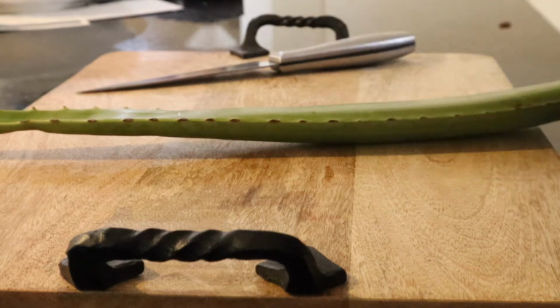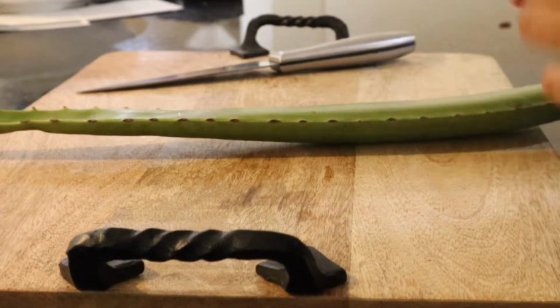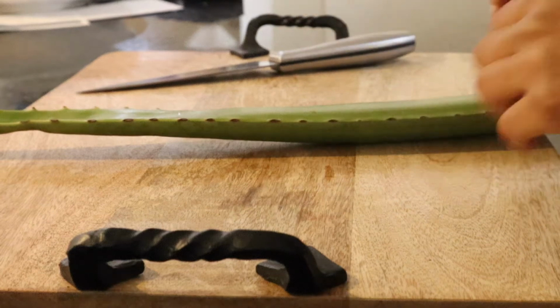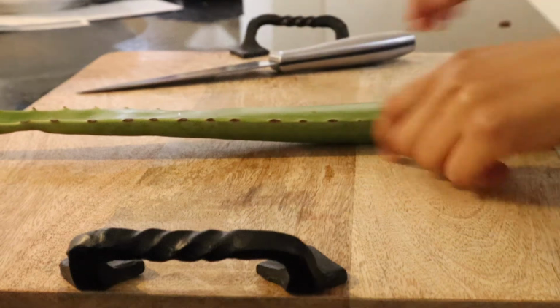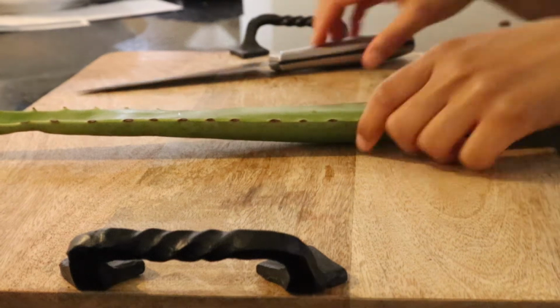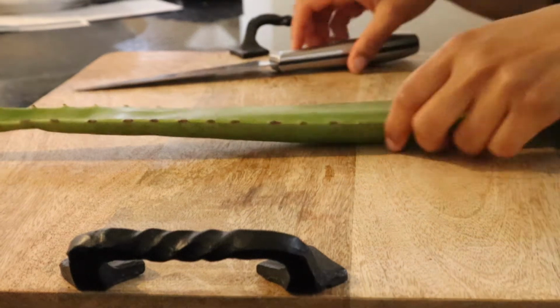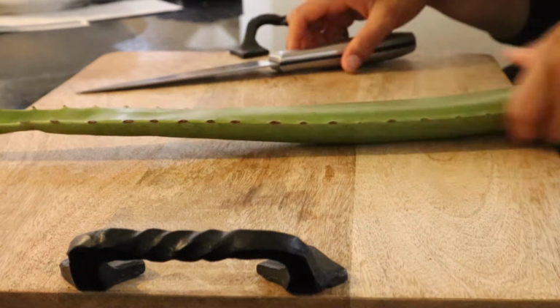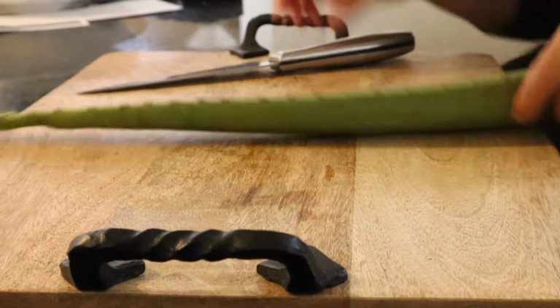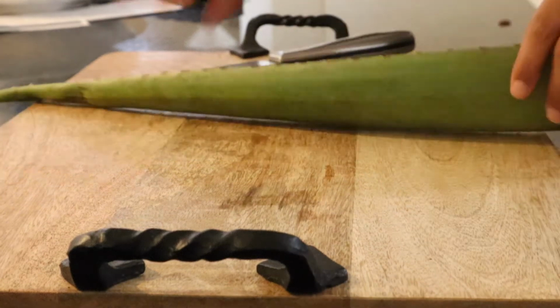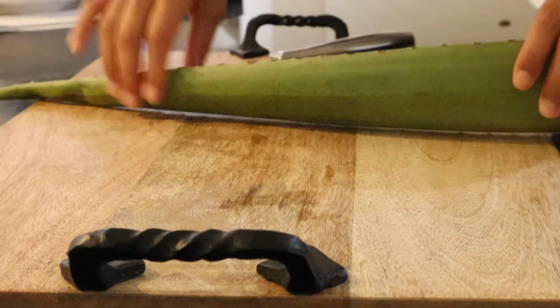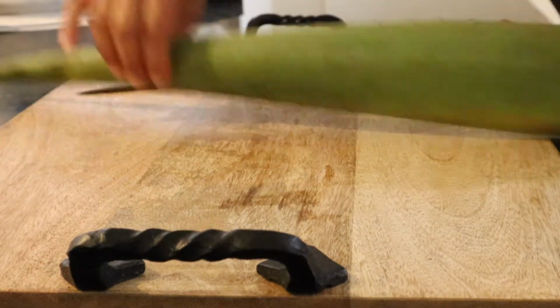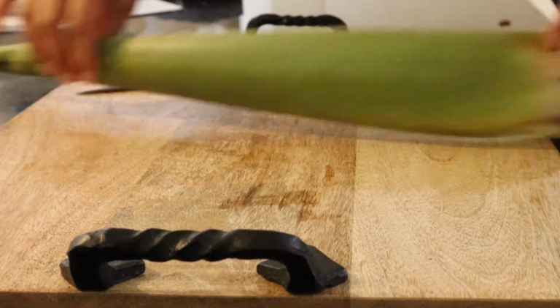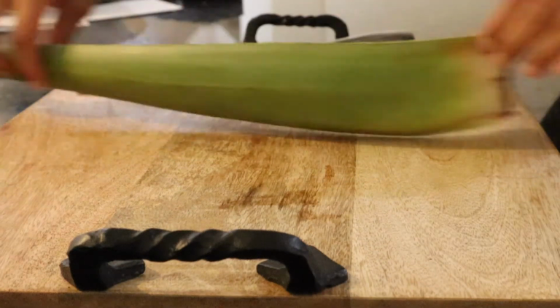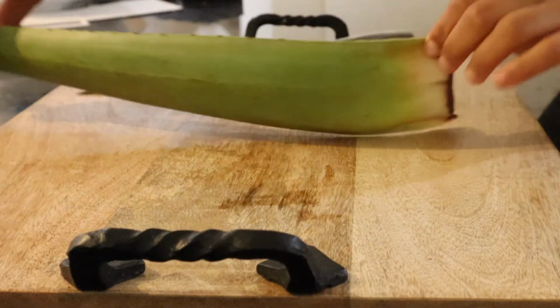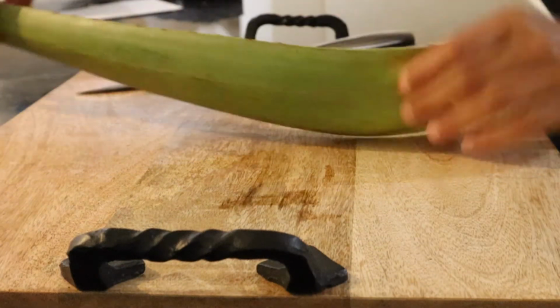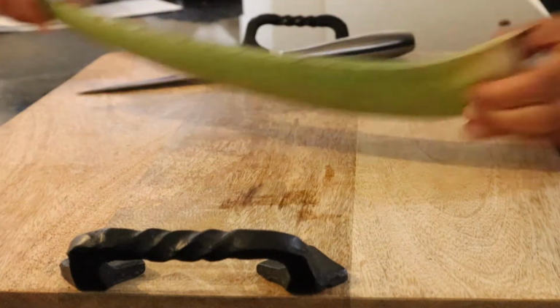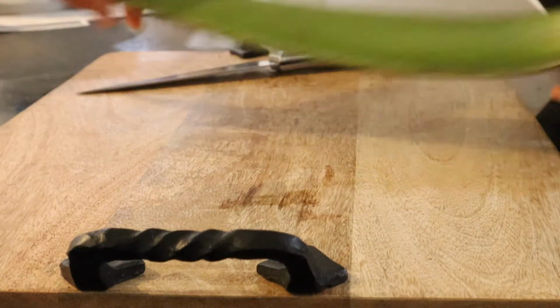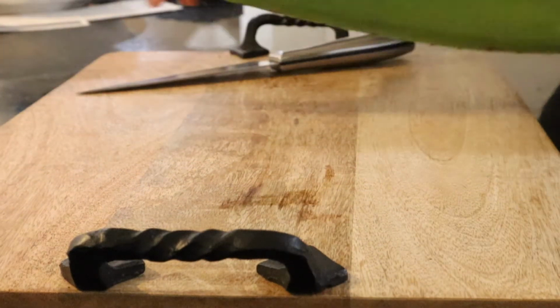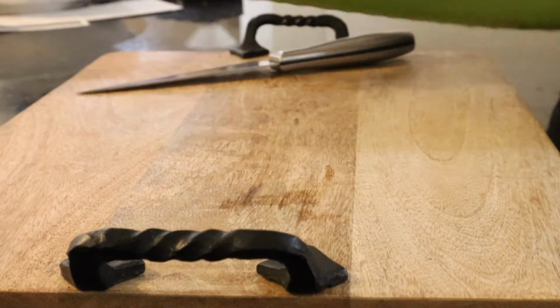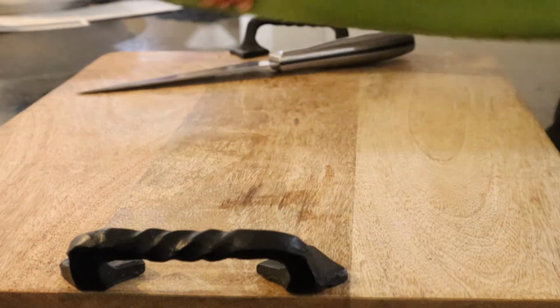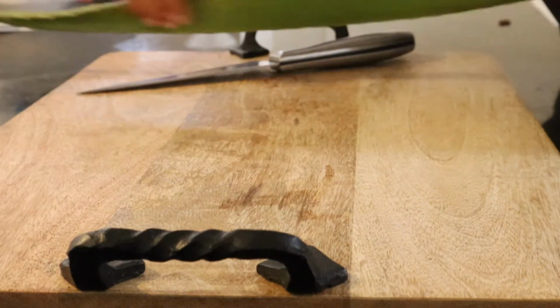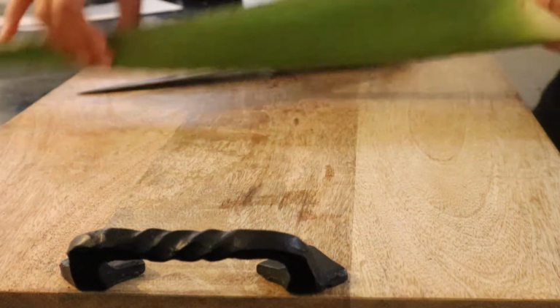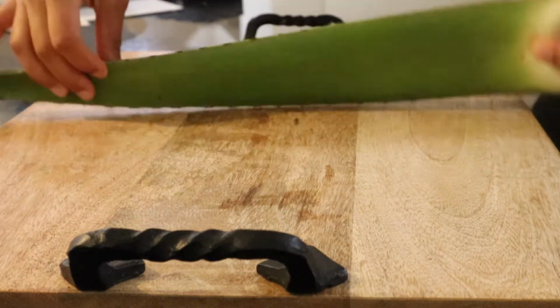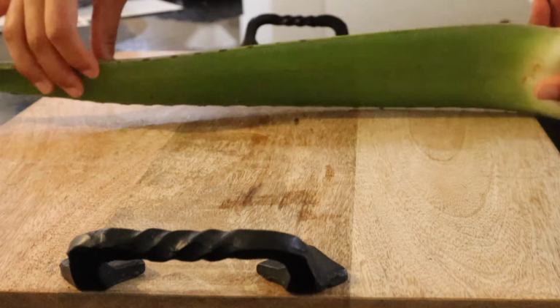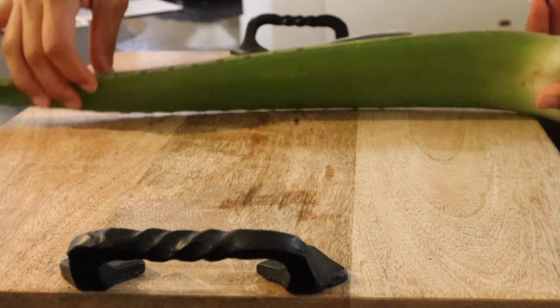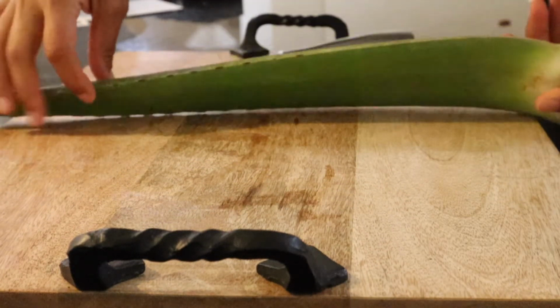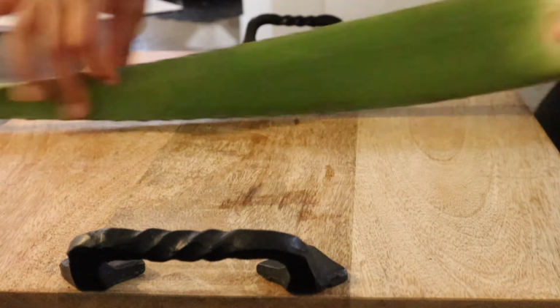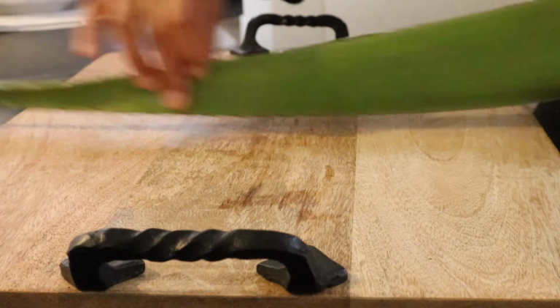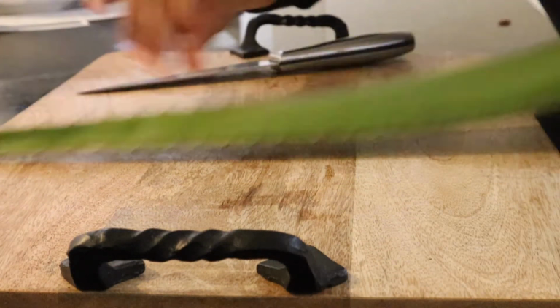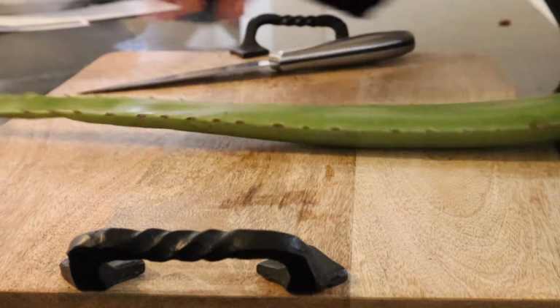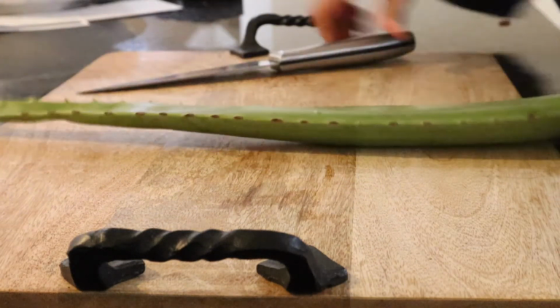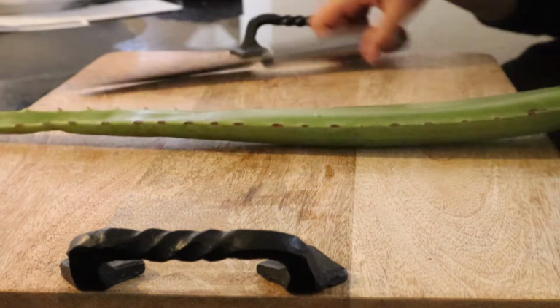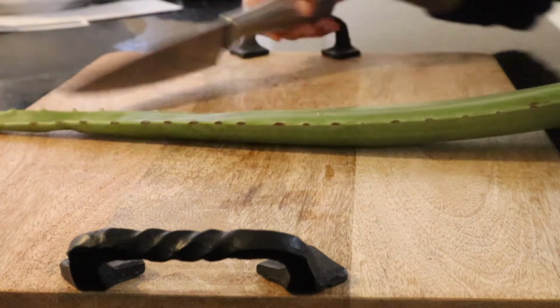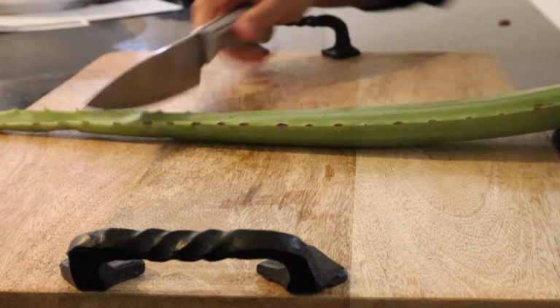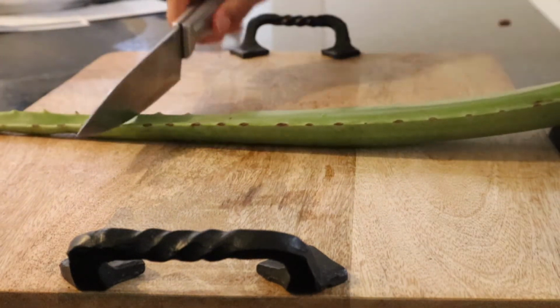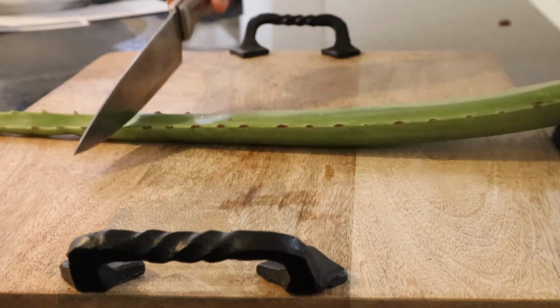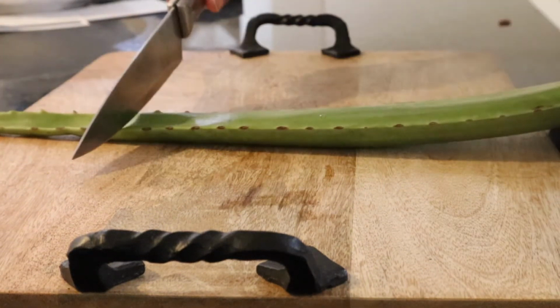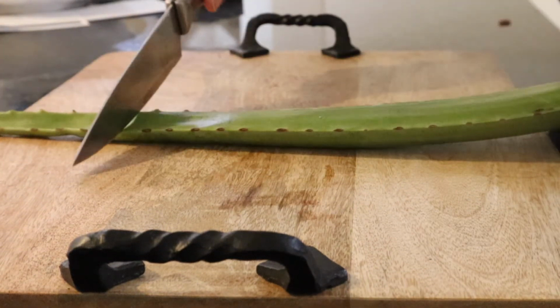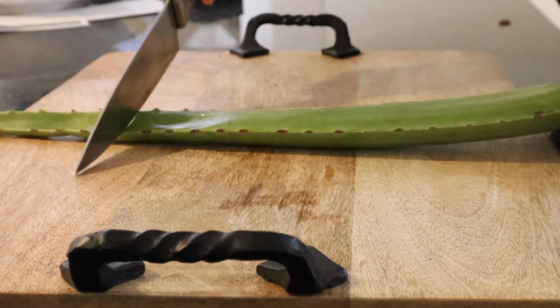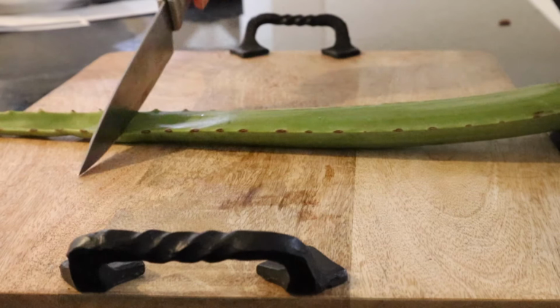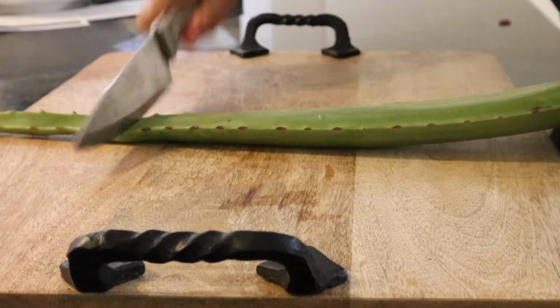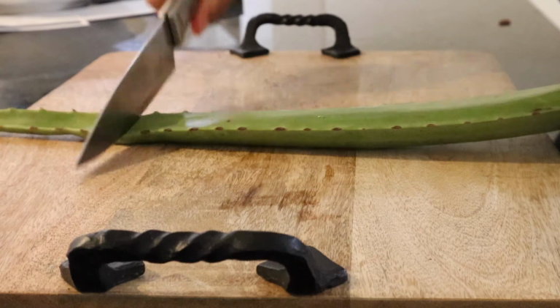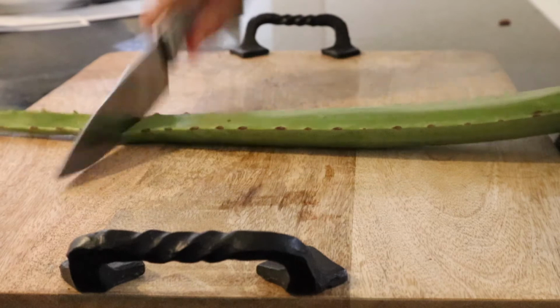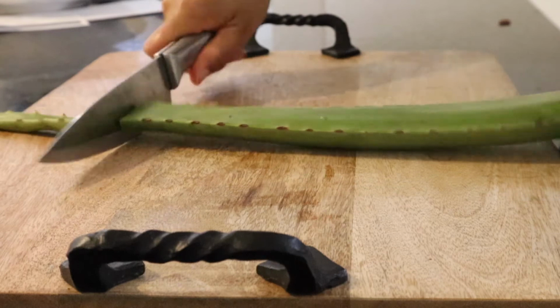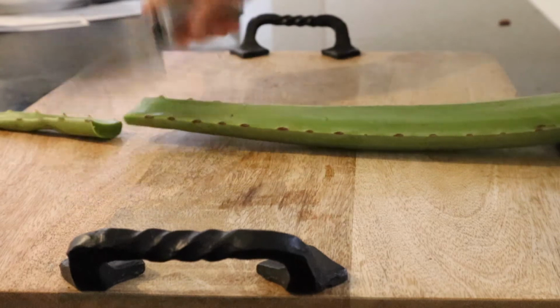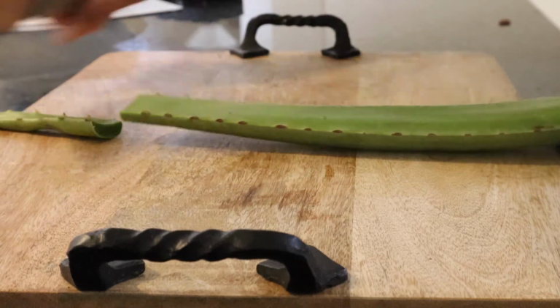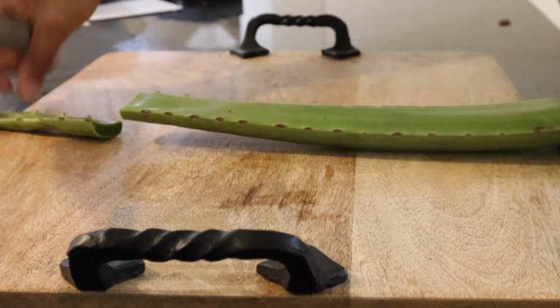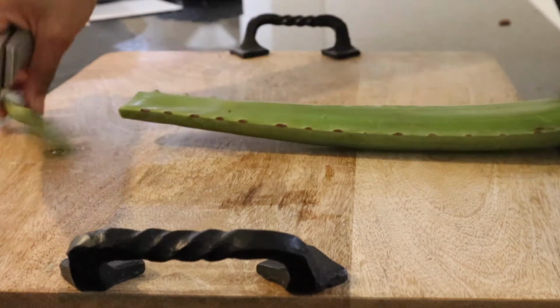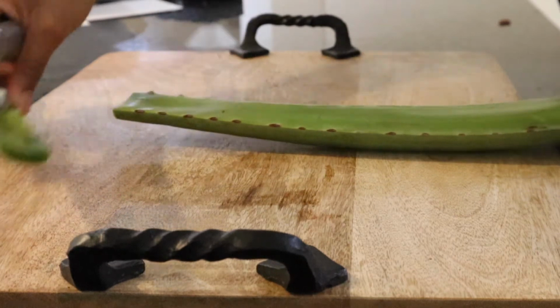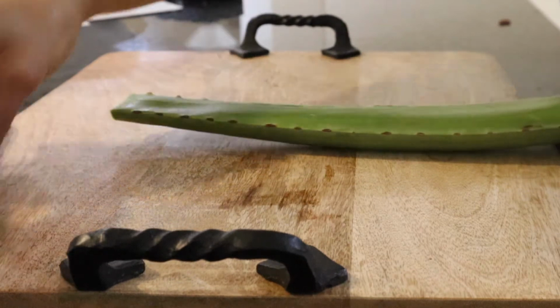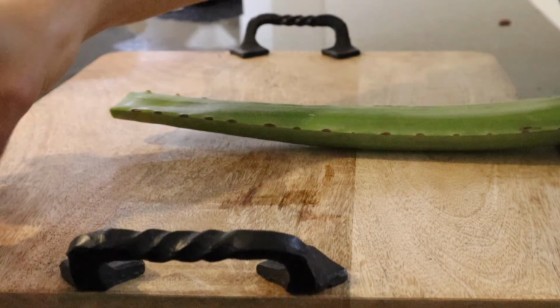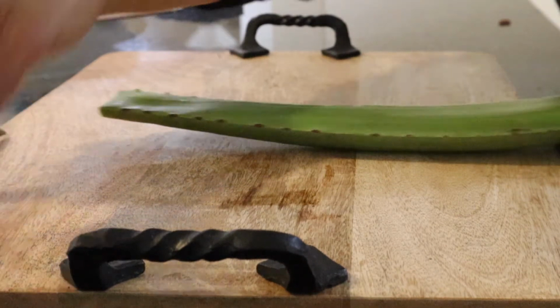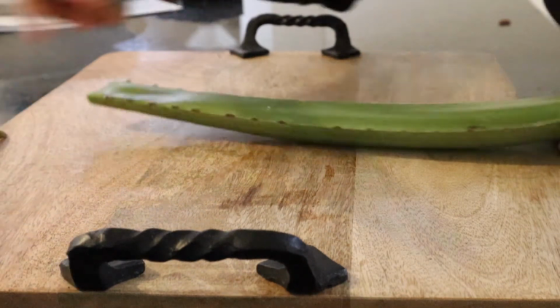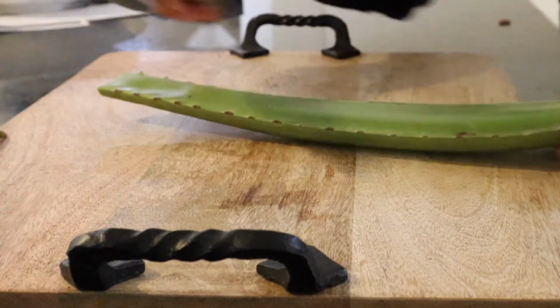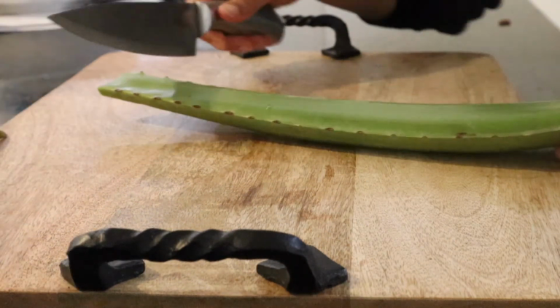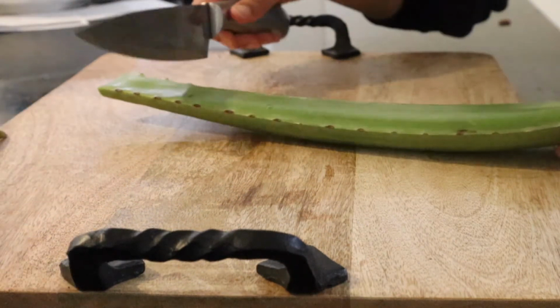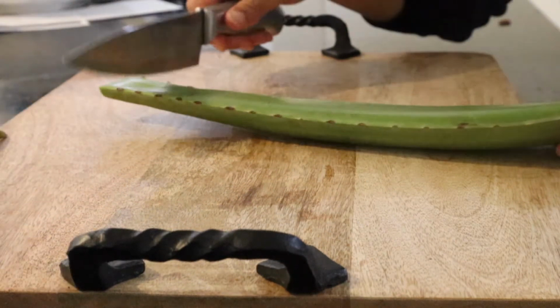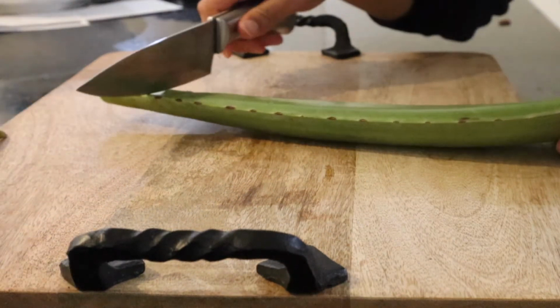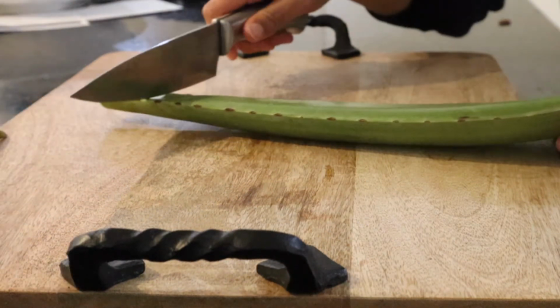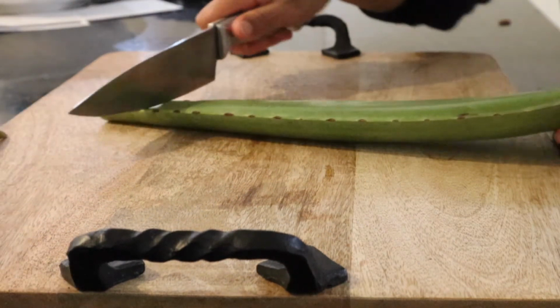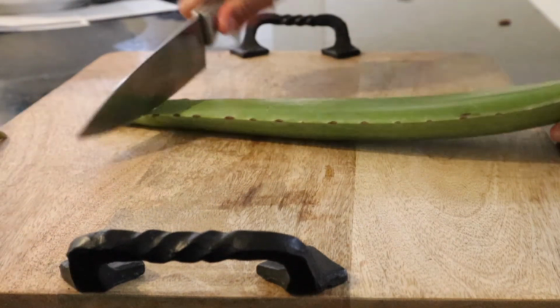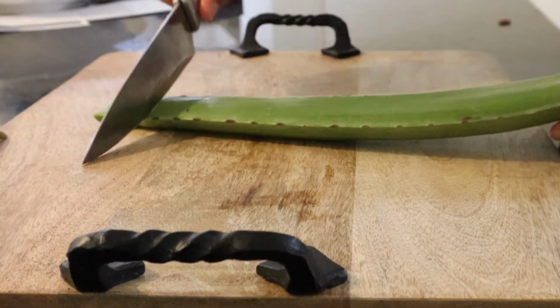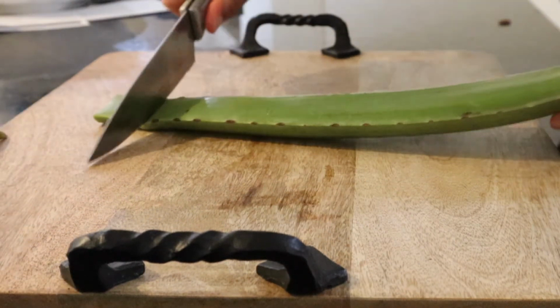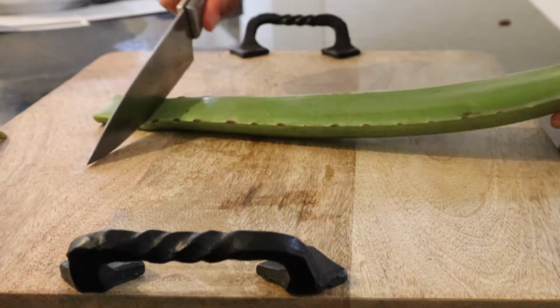Hey everyone, welcome to my channel. In this video I am going to show you how I make my DIY aloe vera mix.